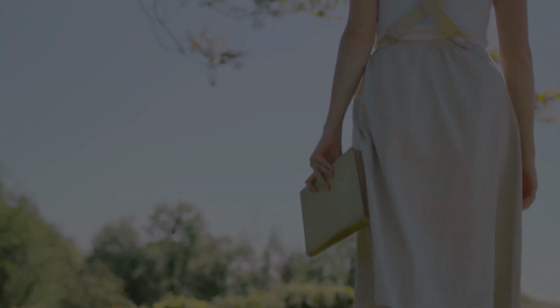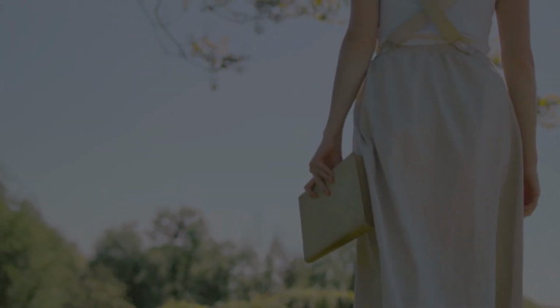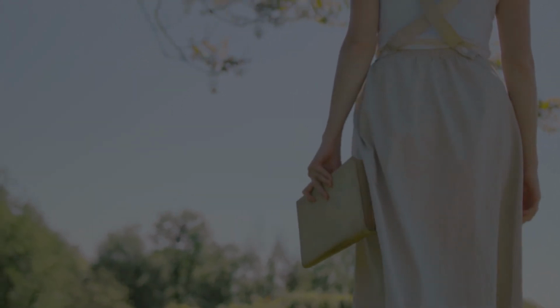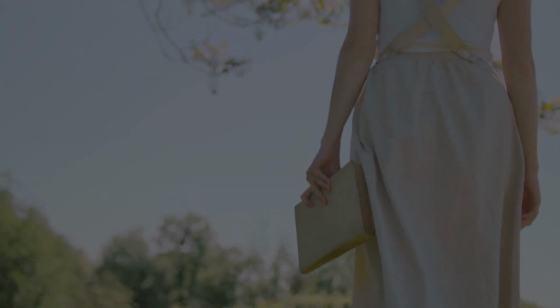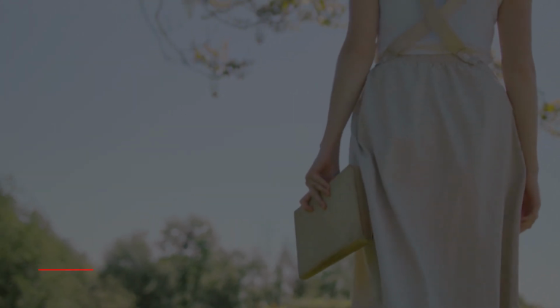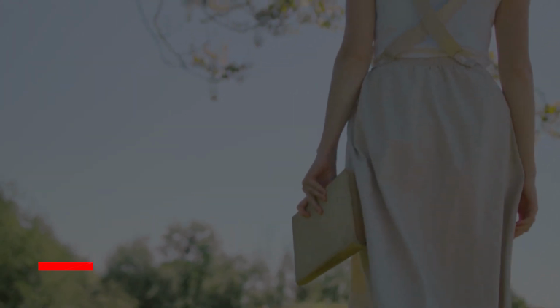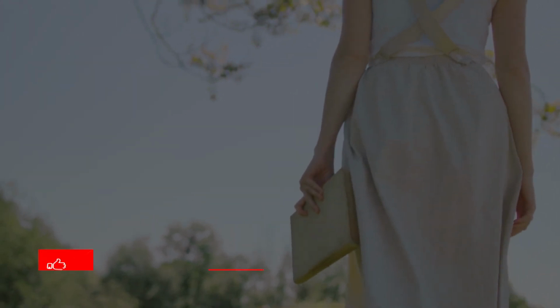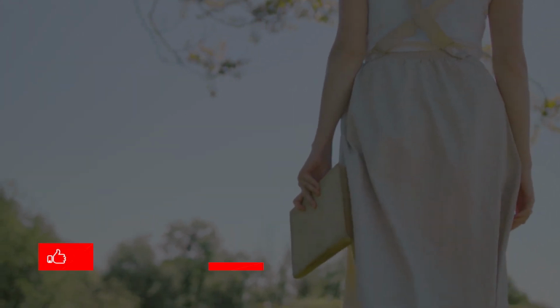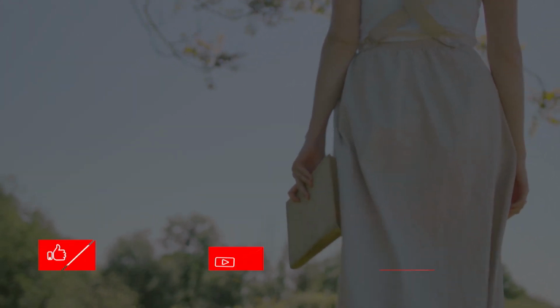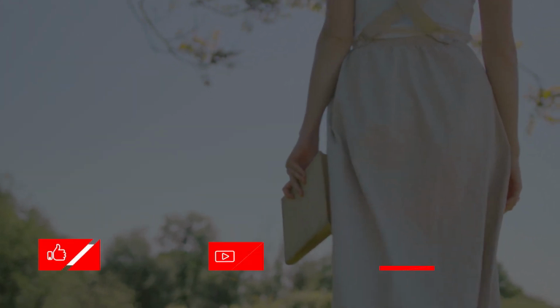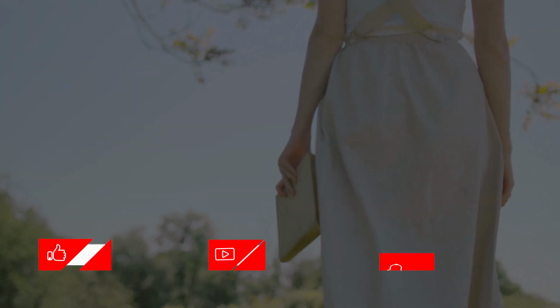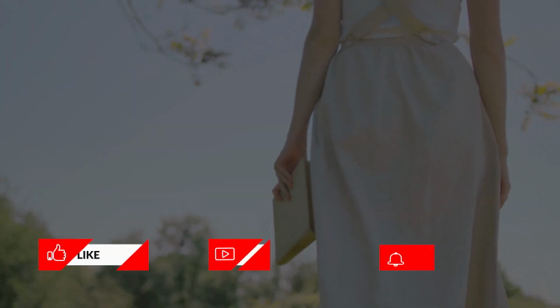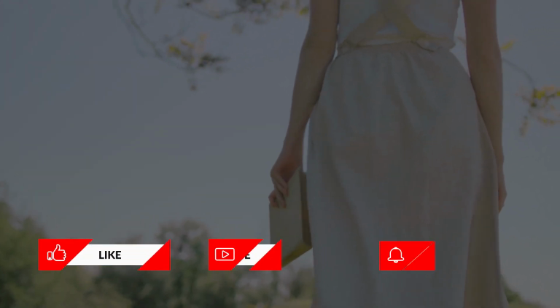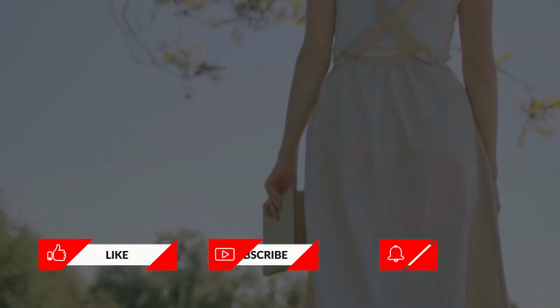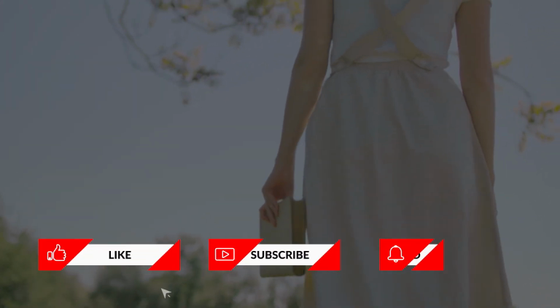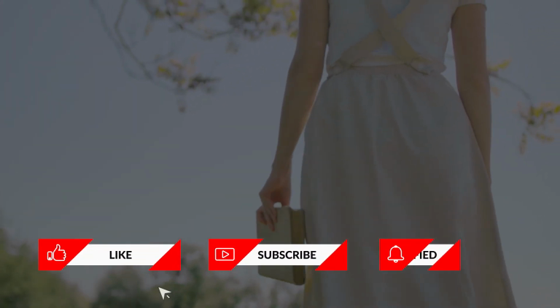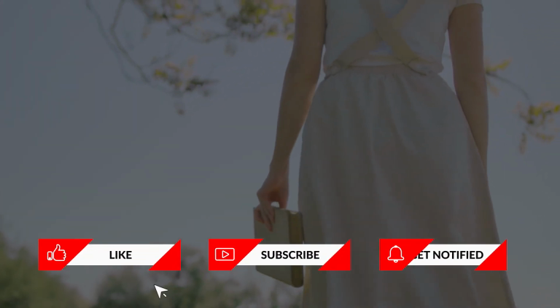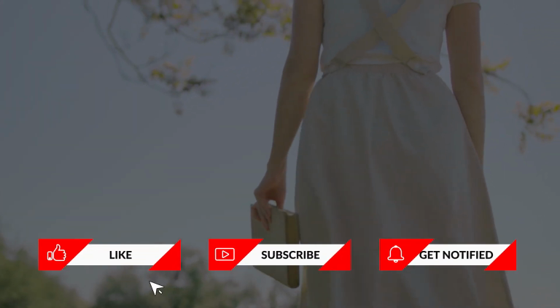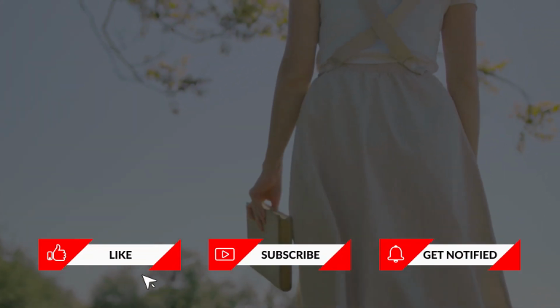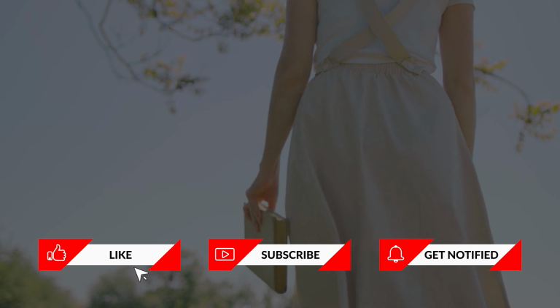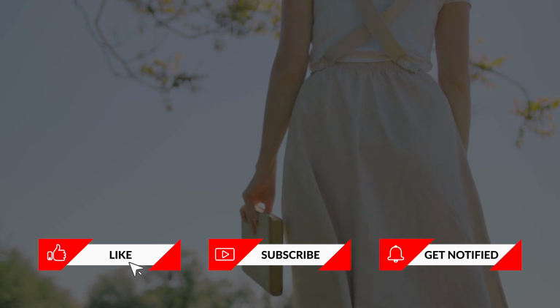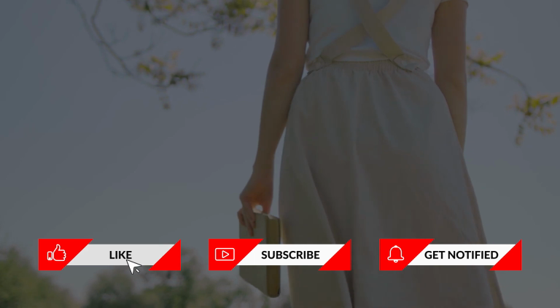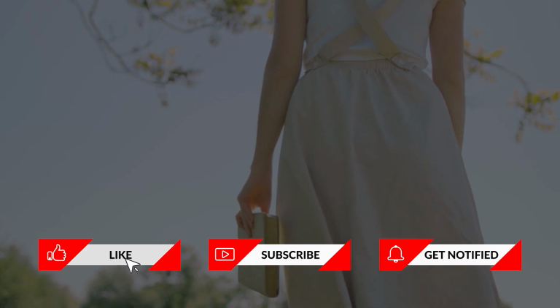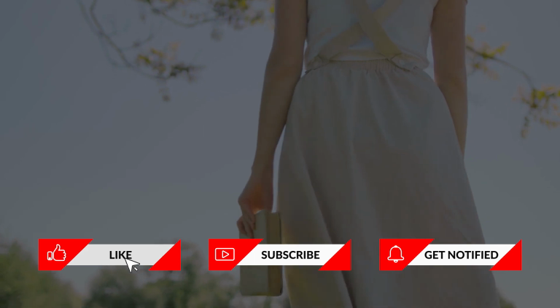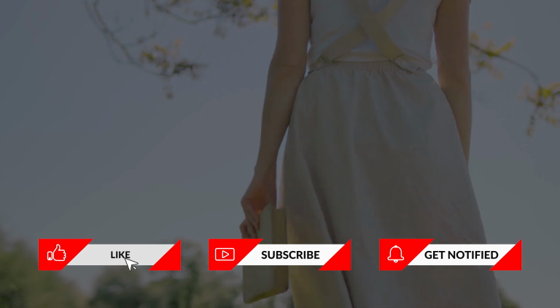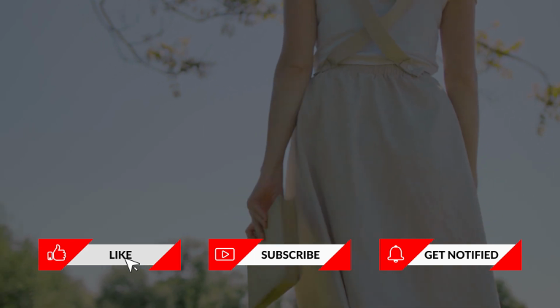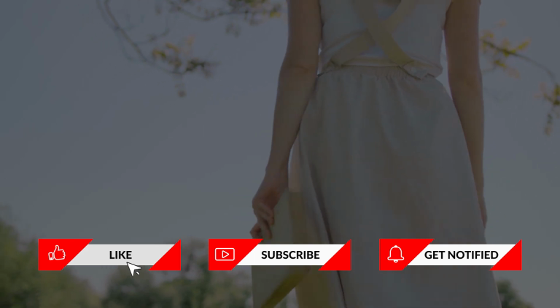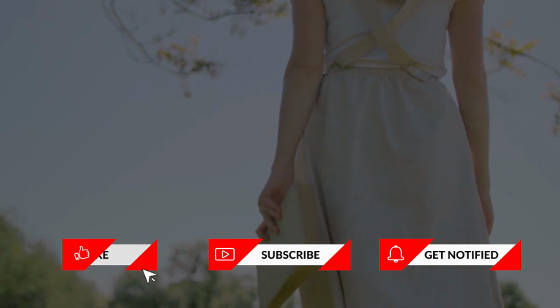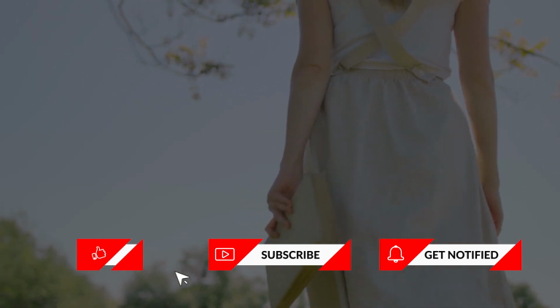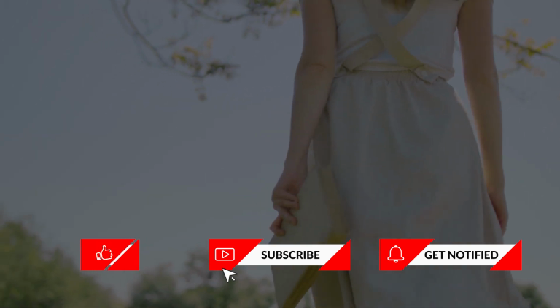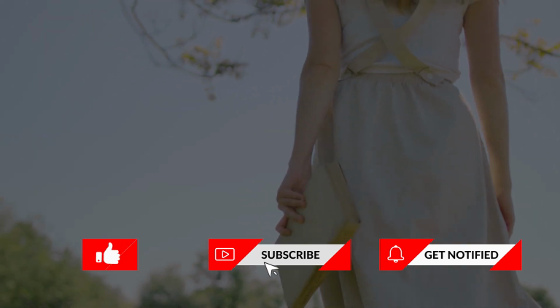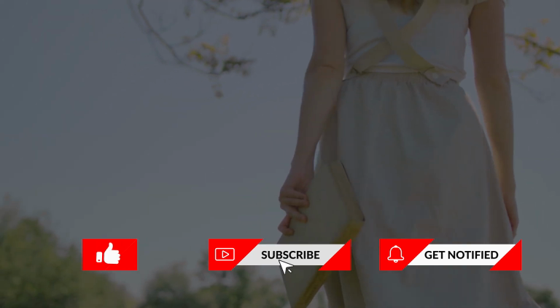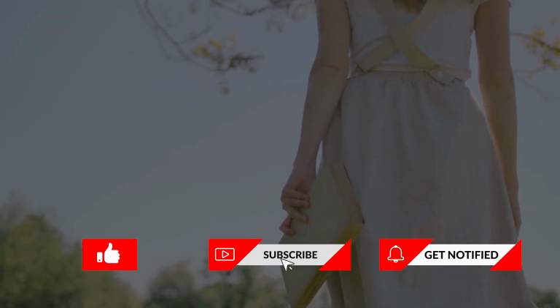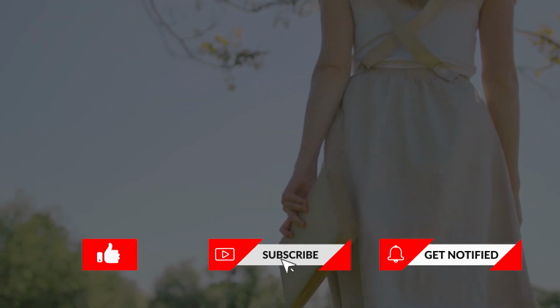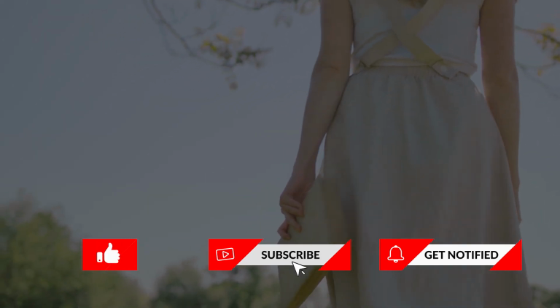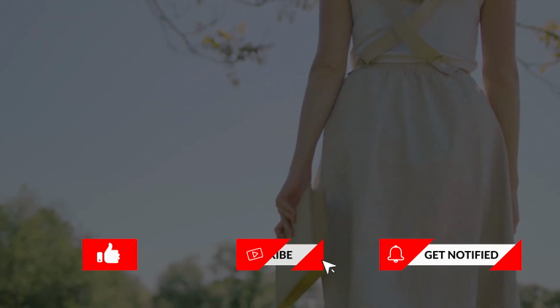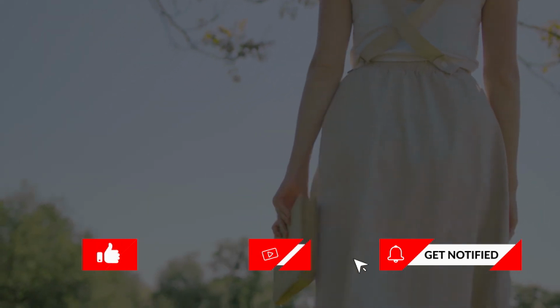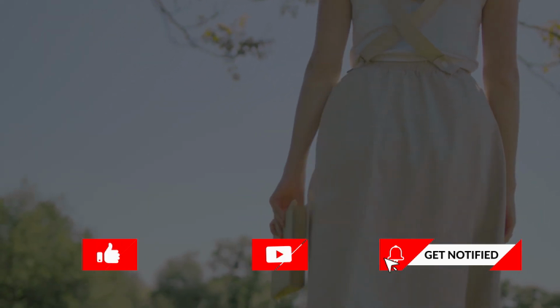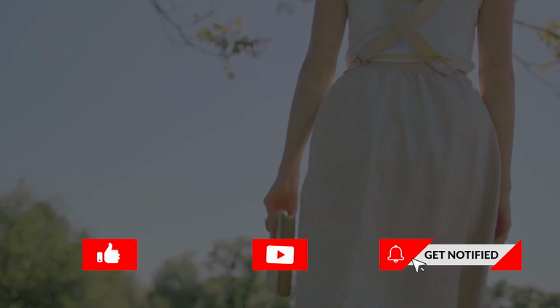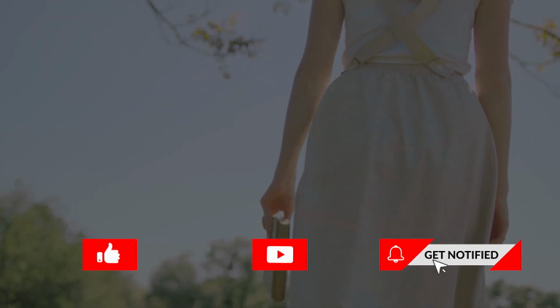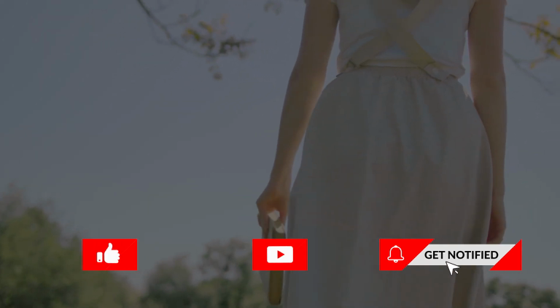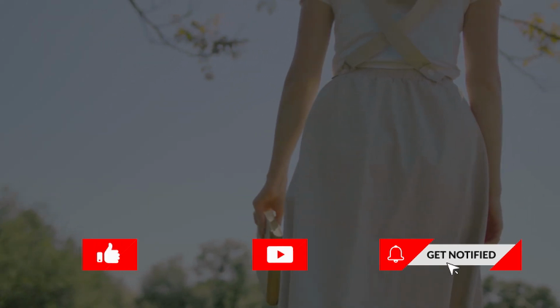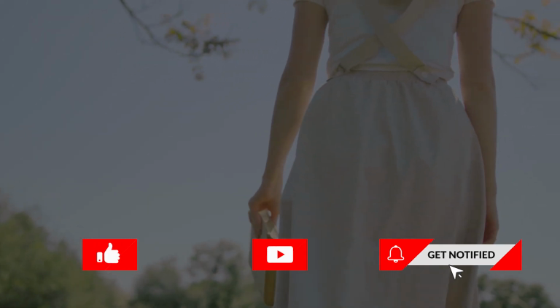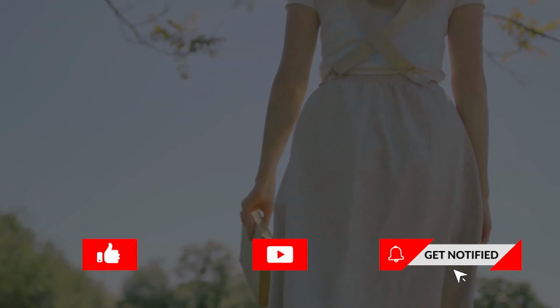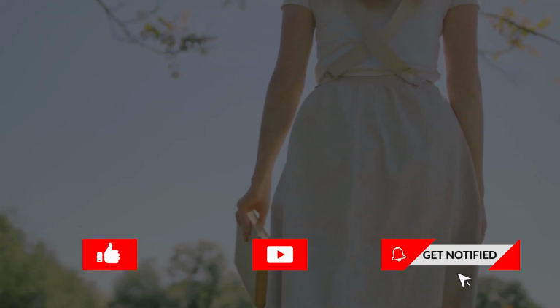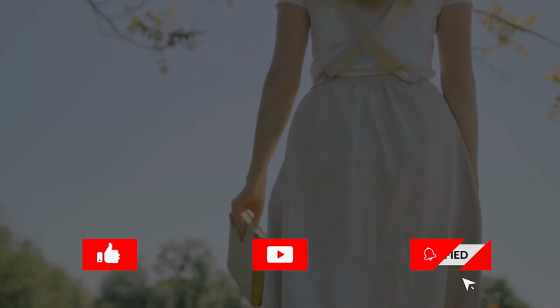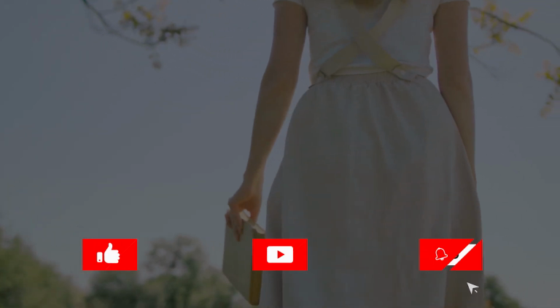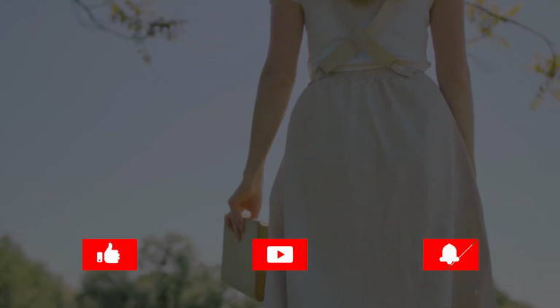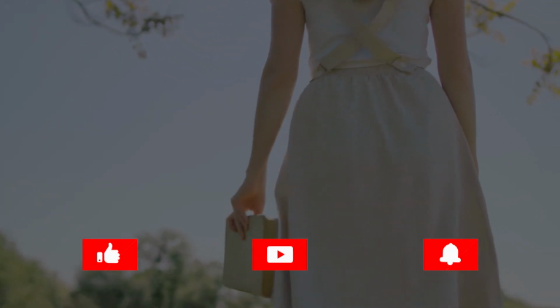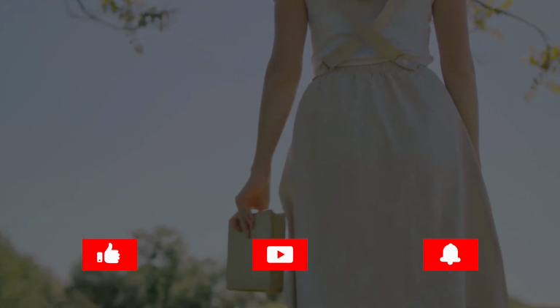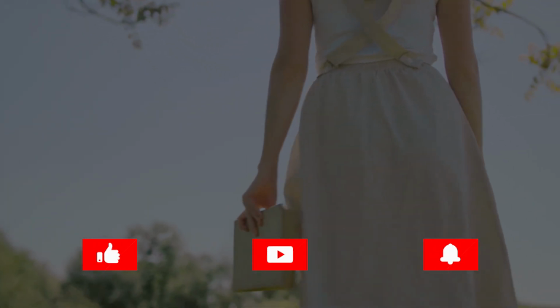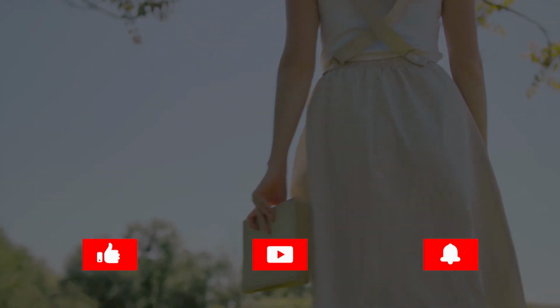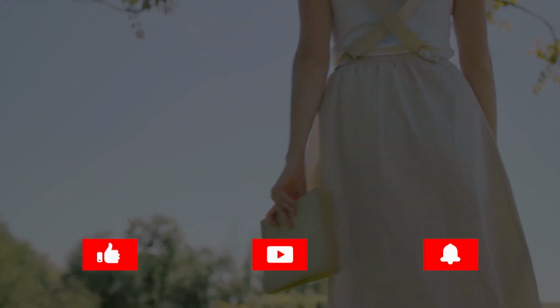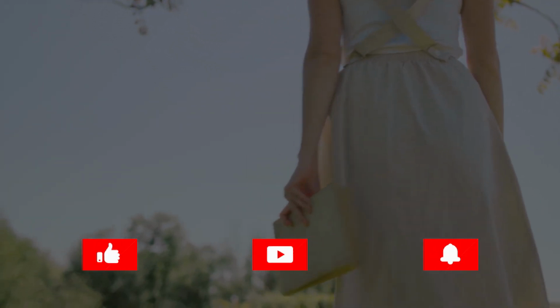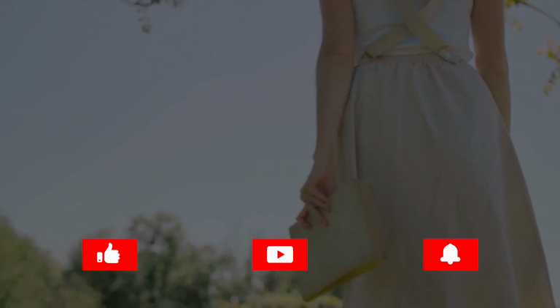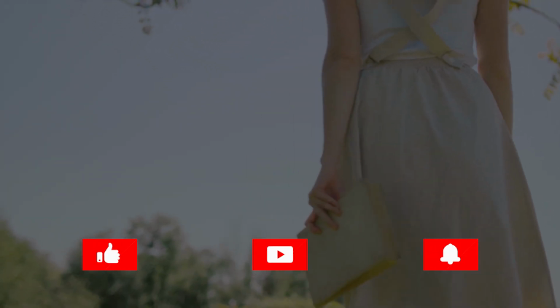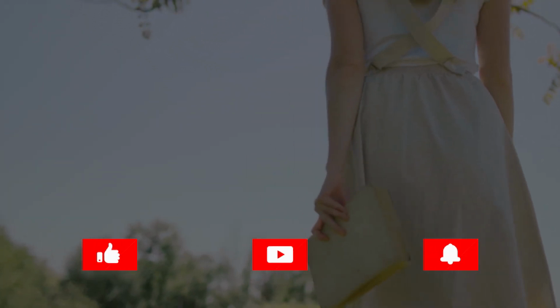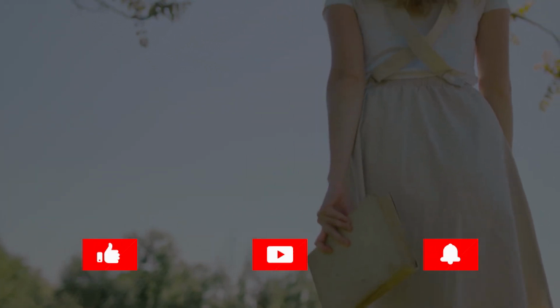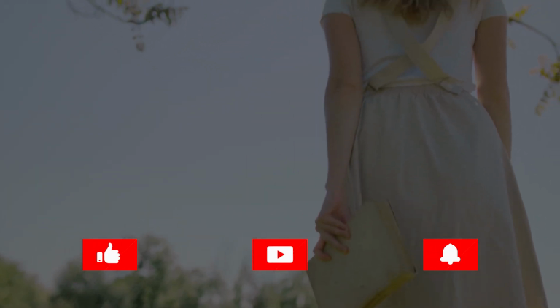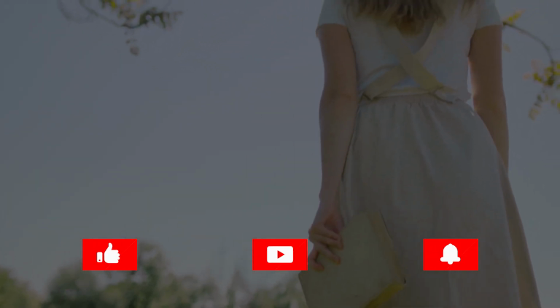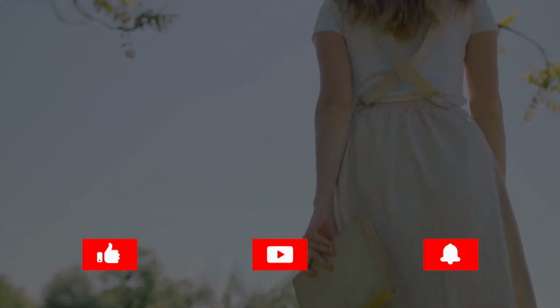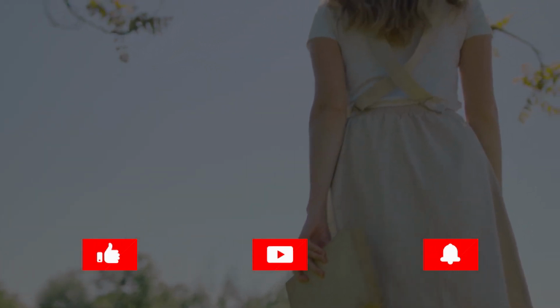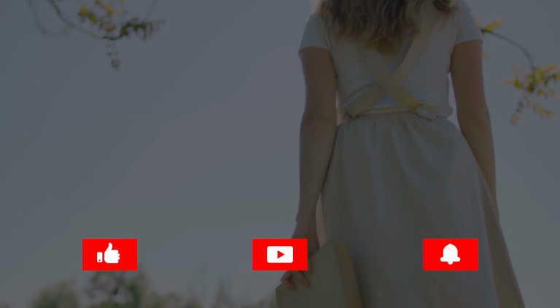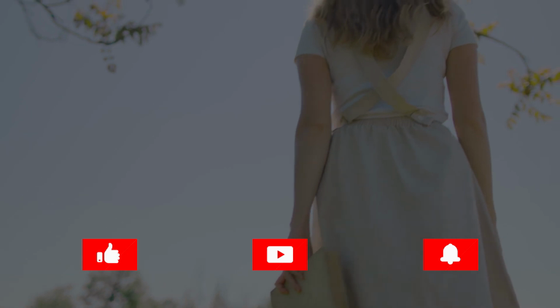I hope you learned a lot. Check out our channel for more health and wellness videos. Subscribe and click the bell for notifications. Thank you for watching!